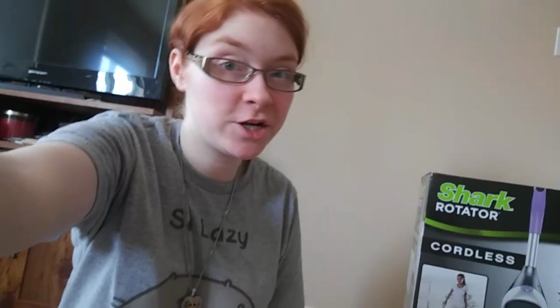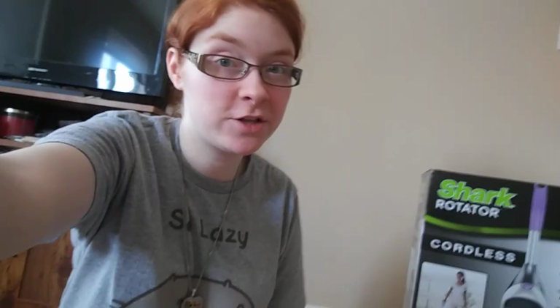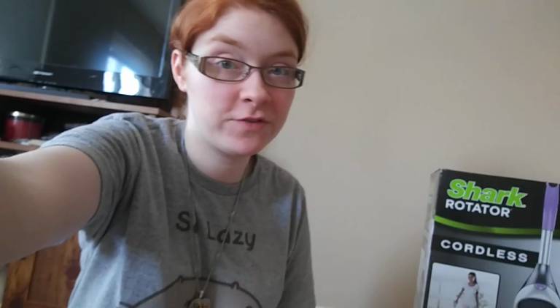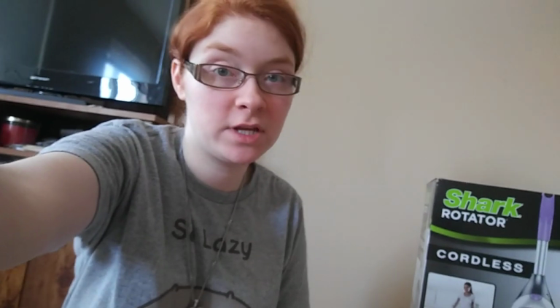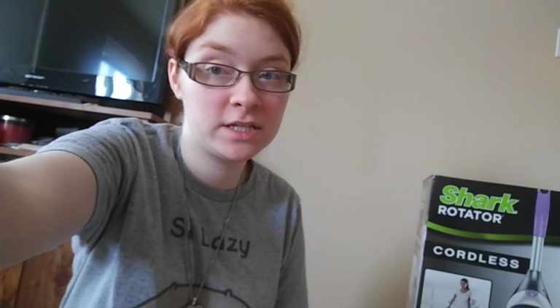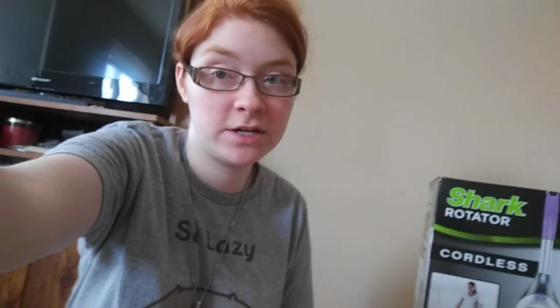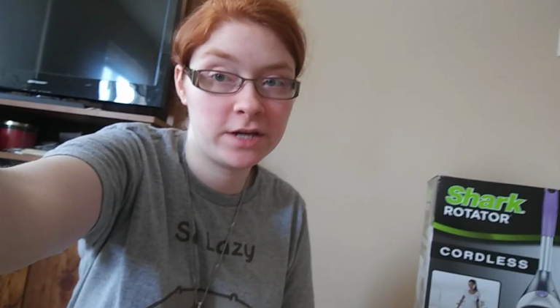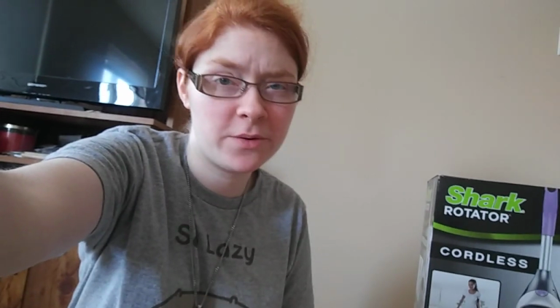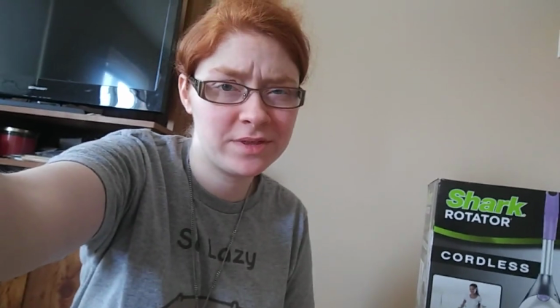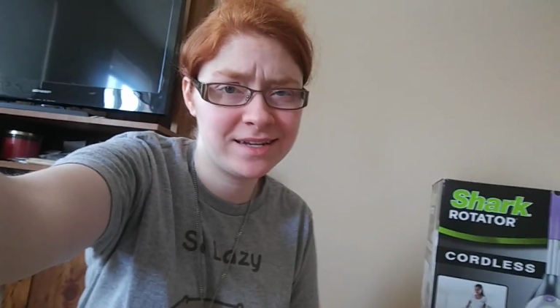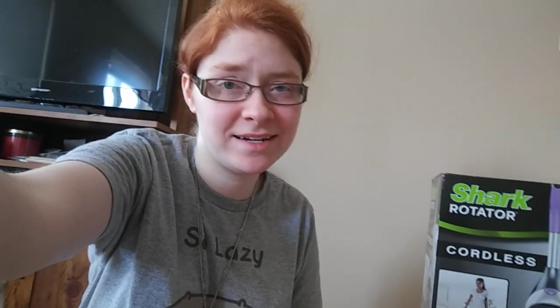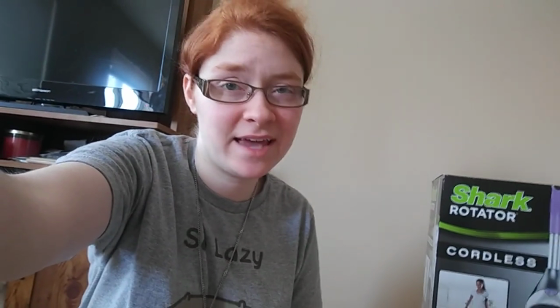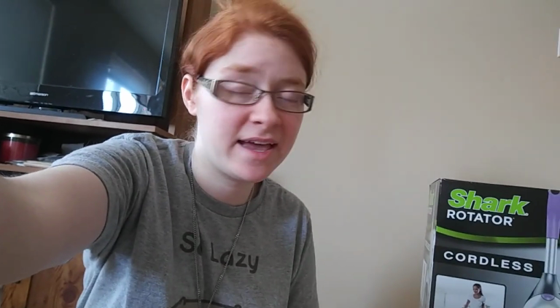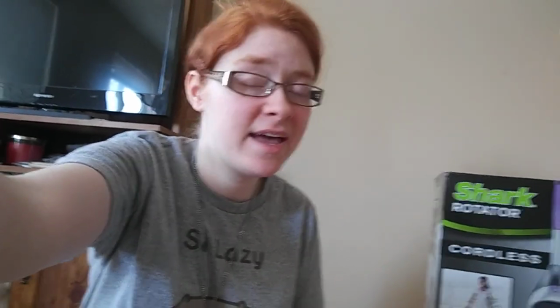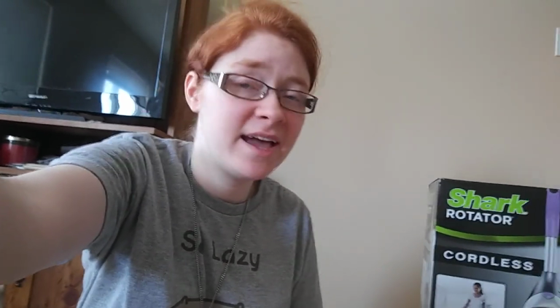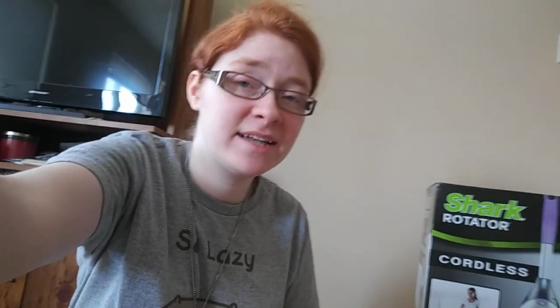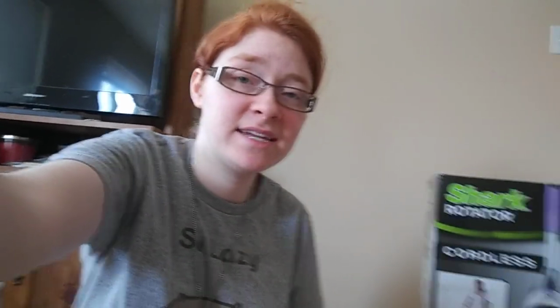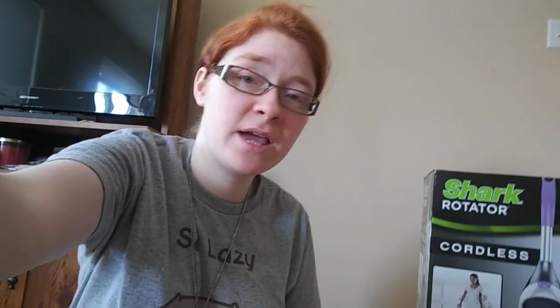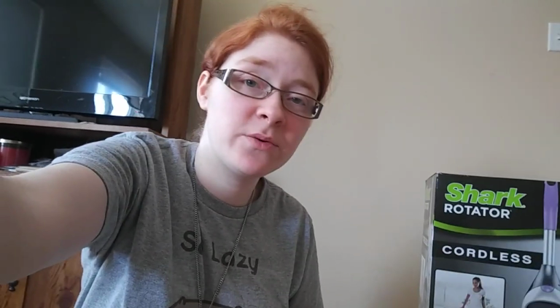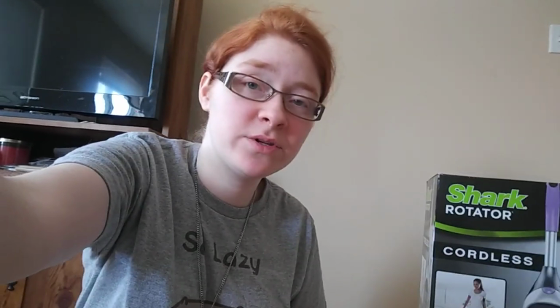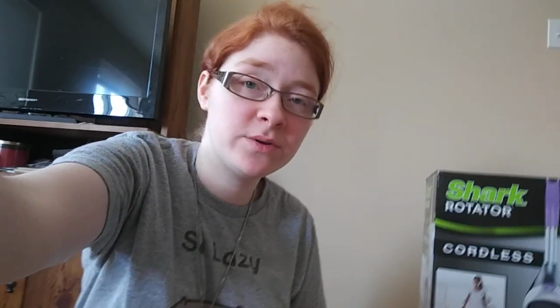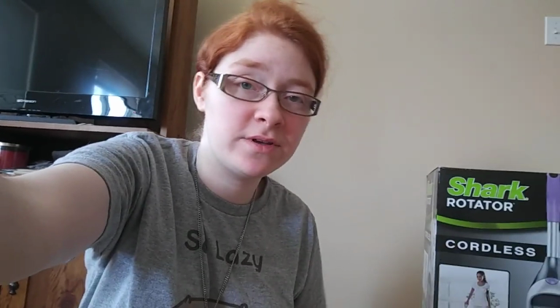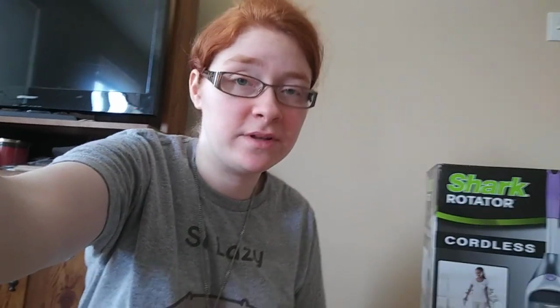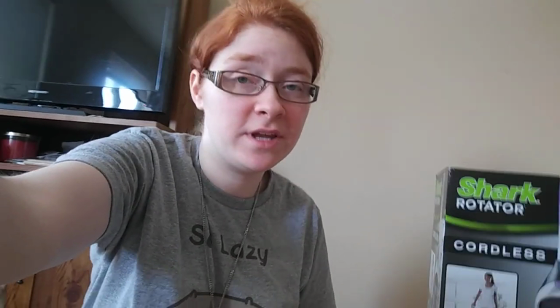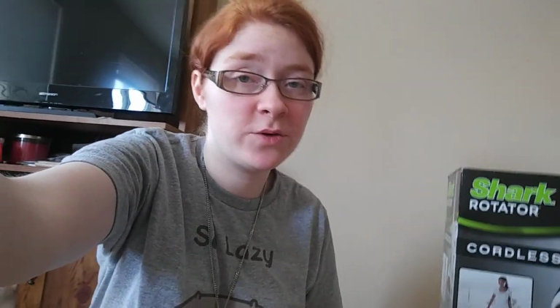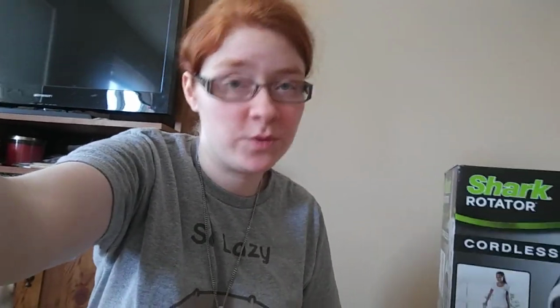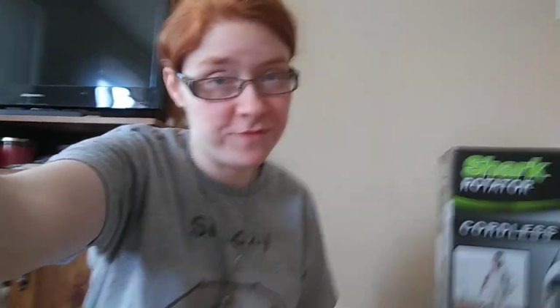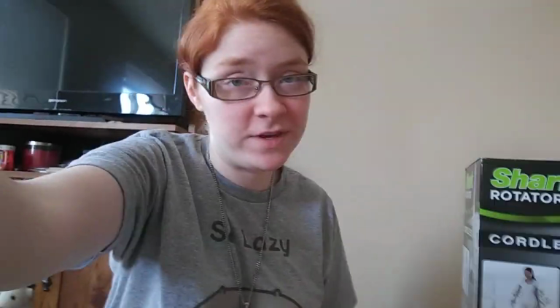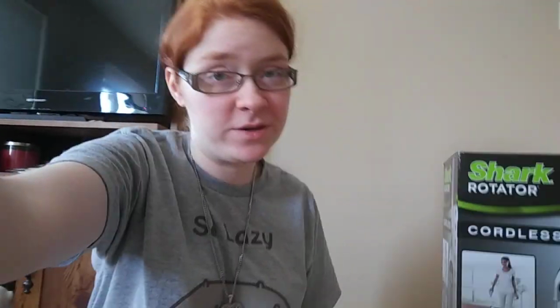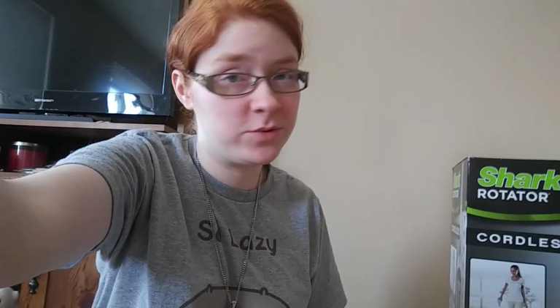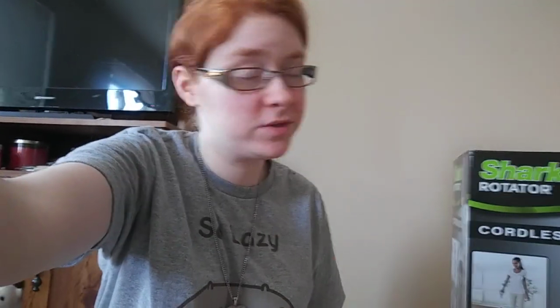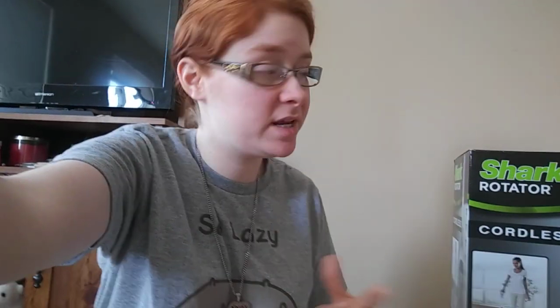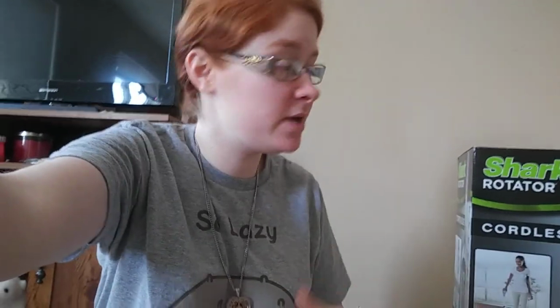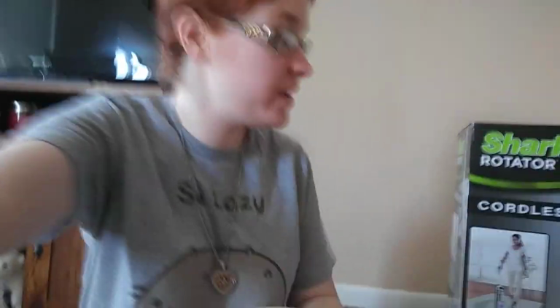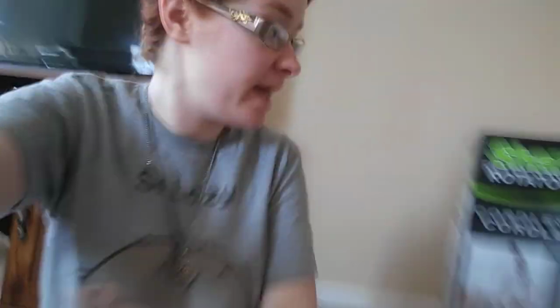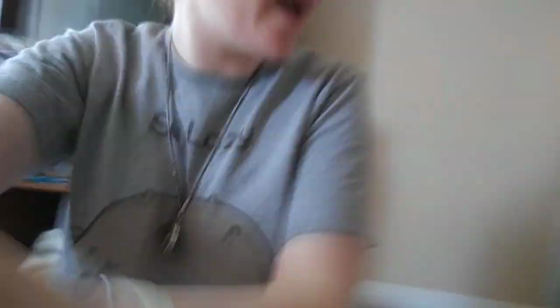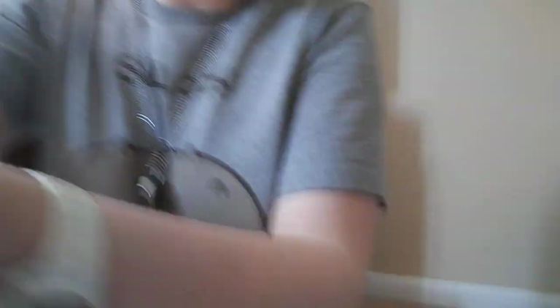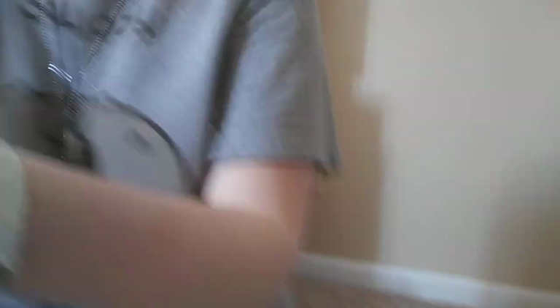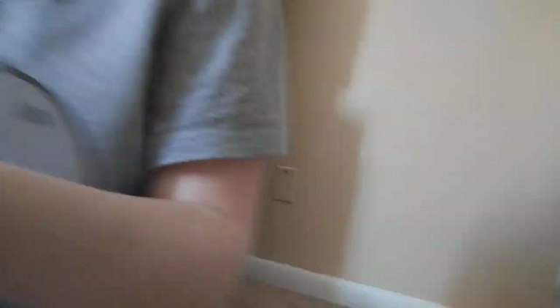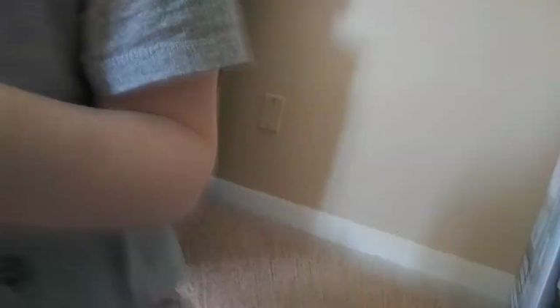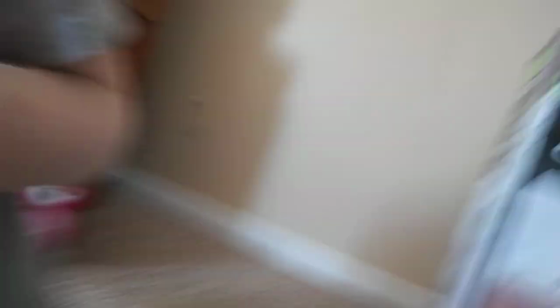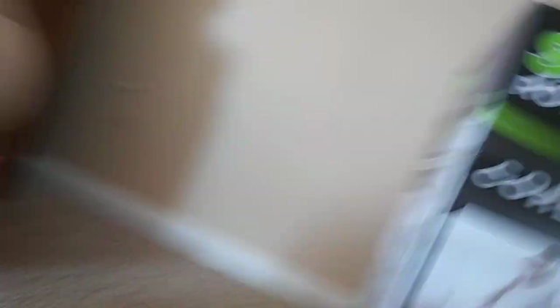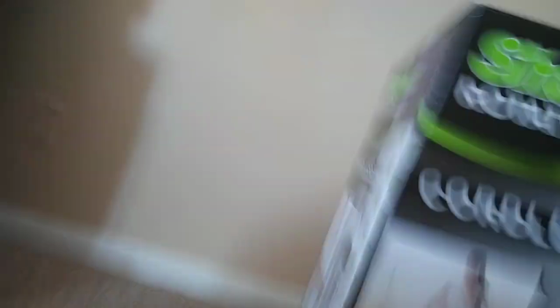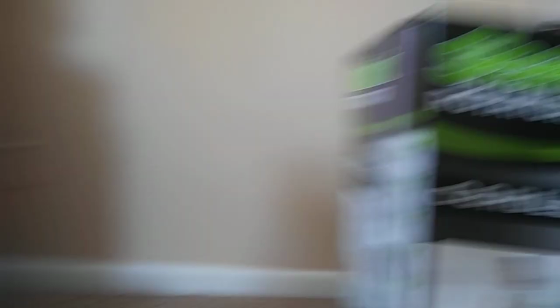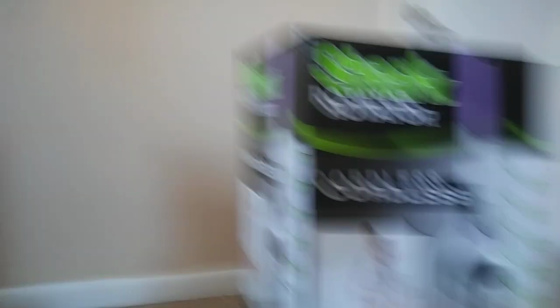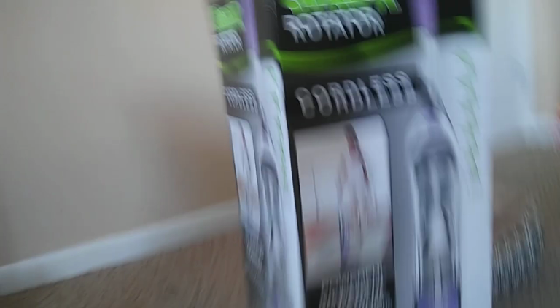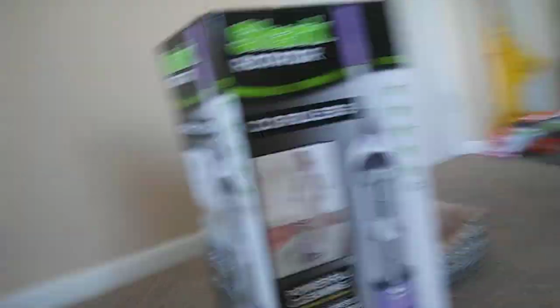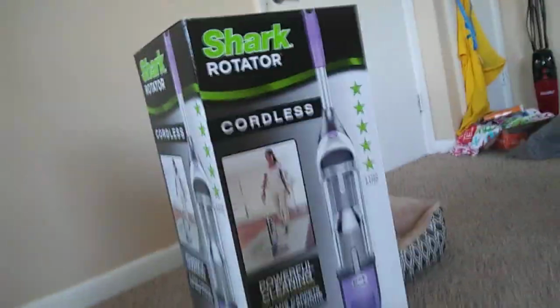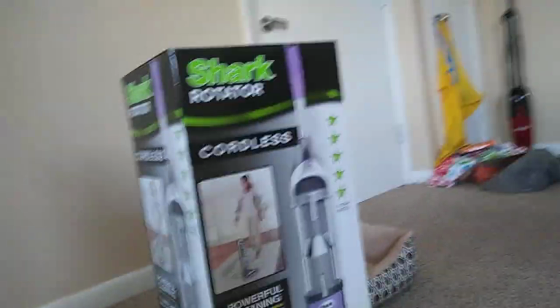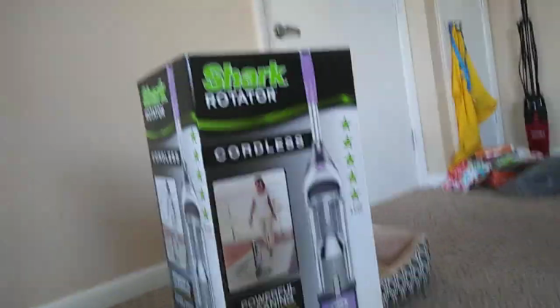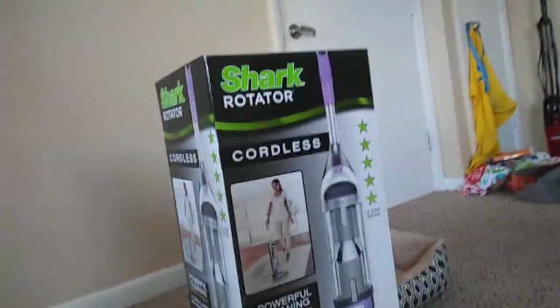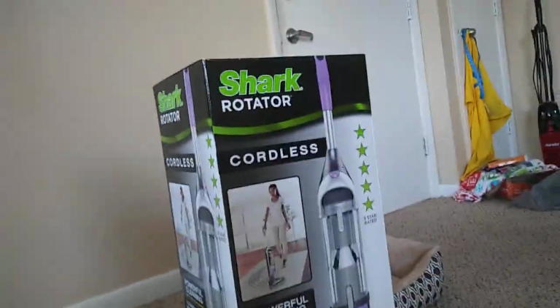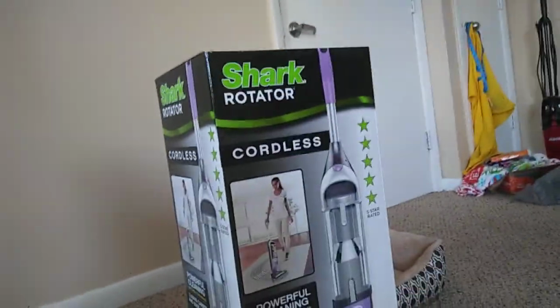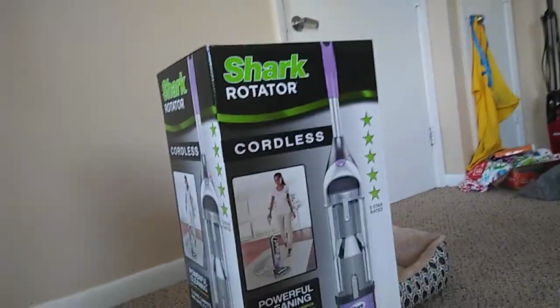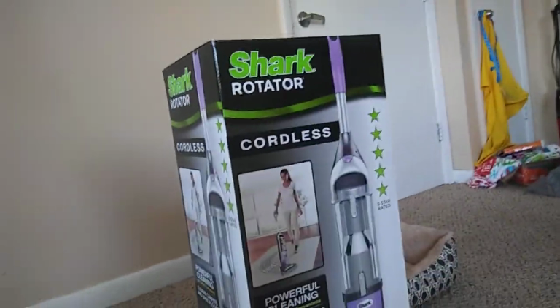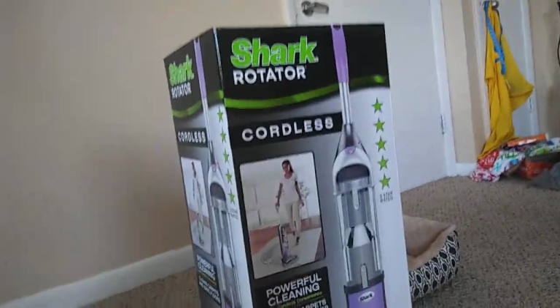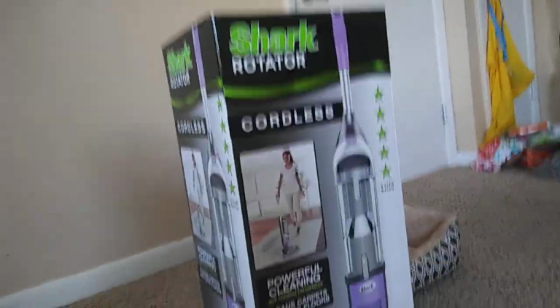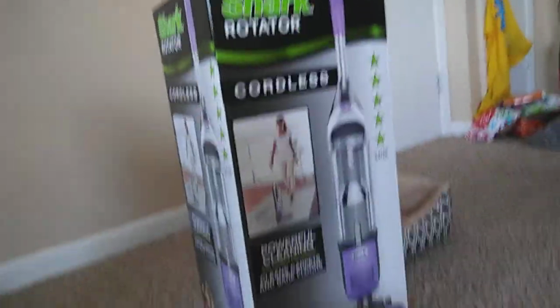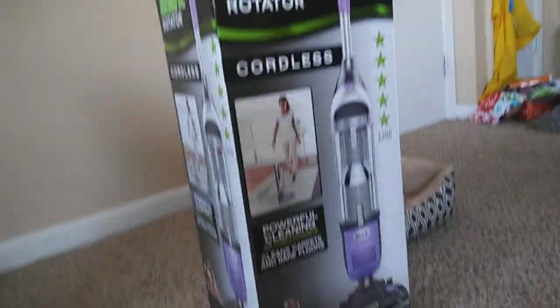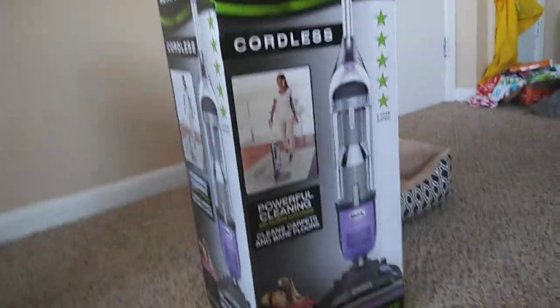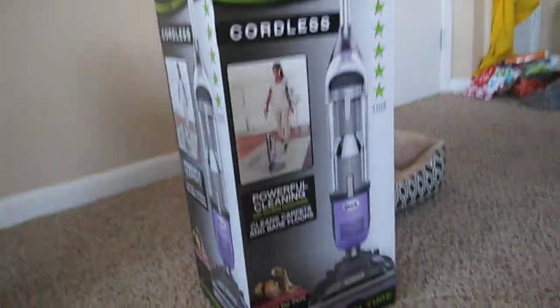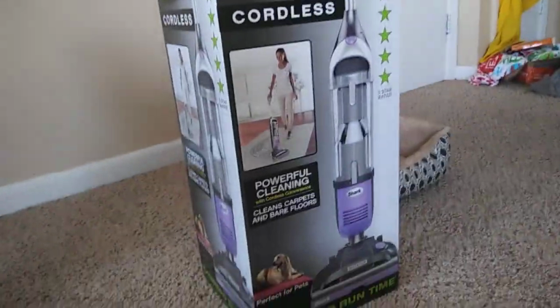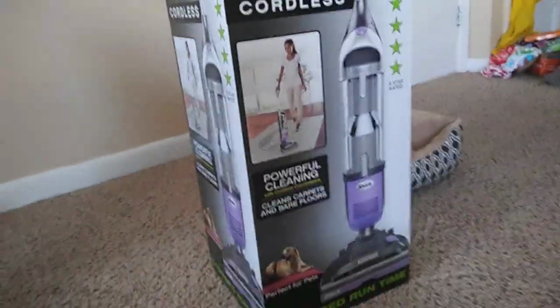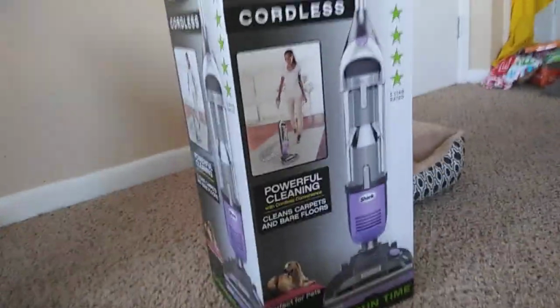Scarlet Phoenix here again with you today, and today we're doing another review. Today we have the Shark Rotator Cordless.